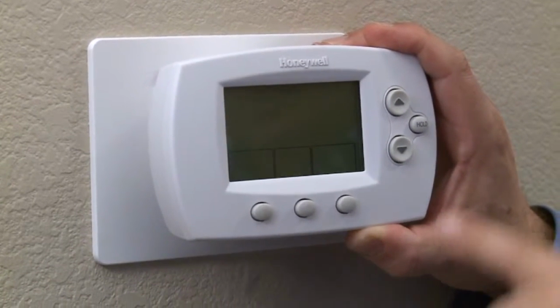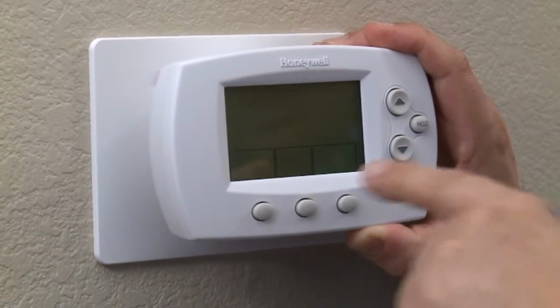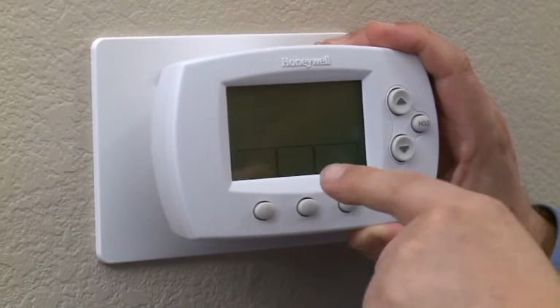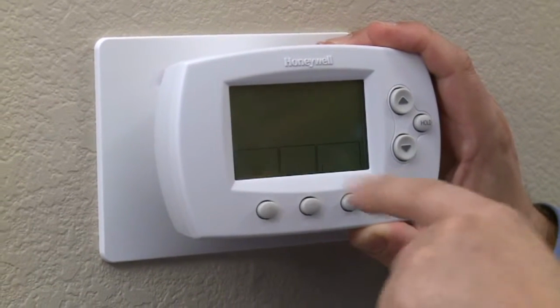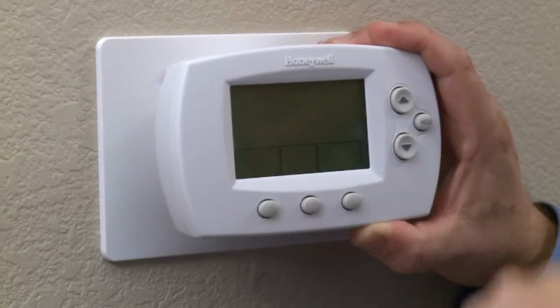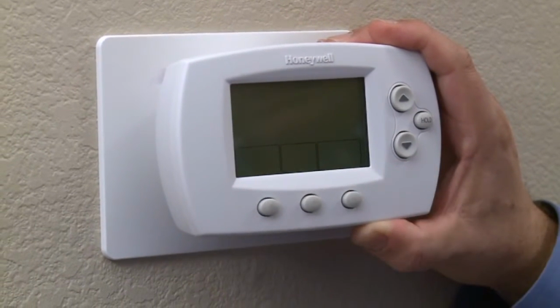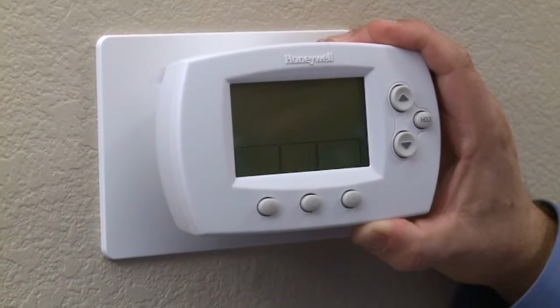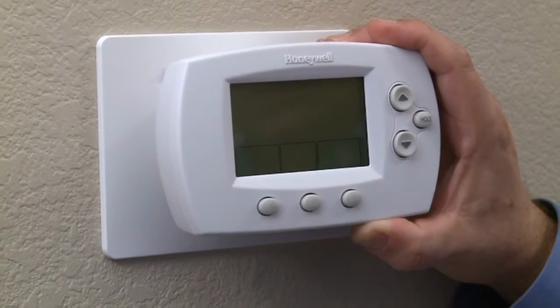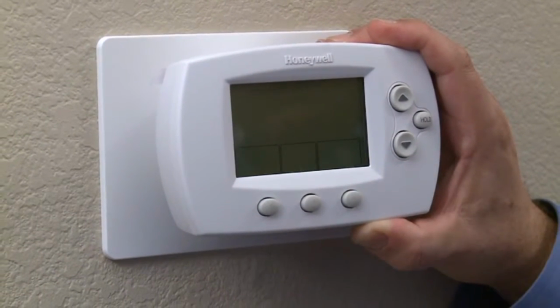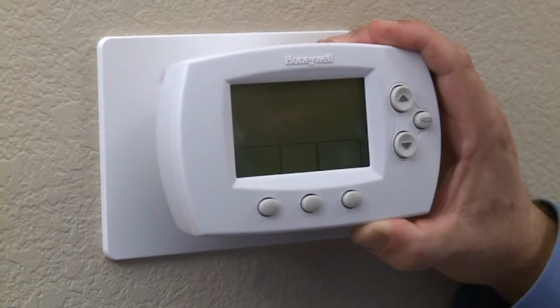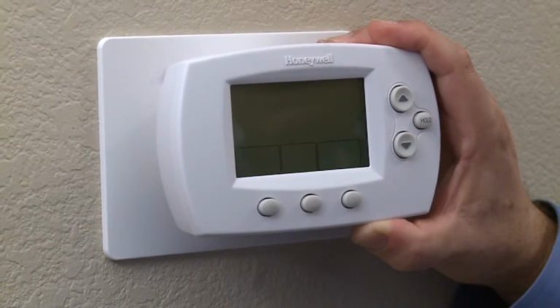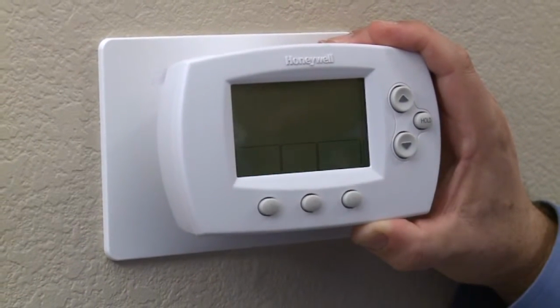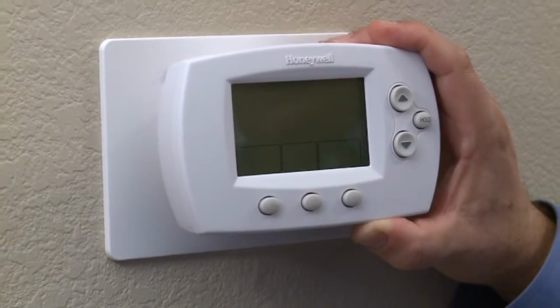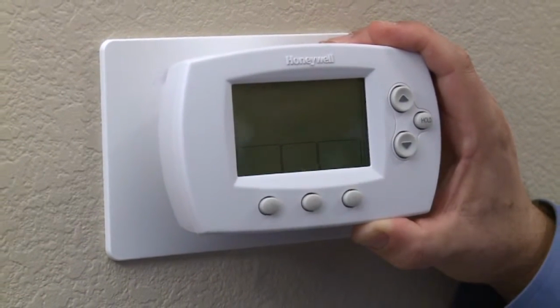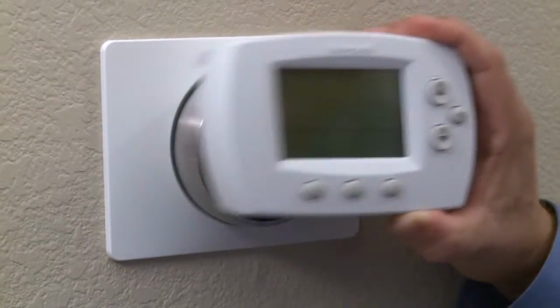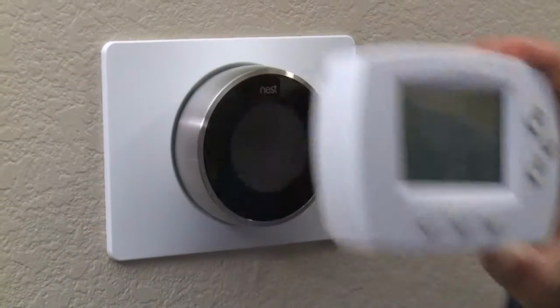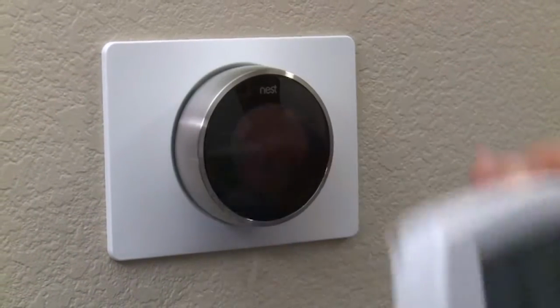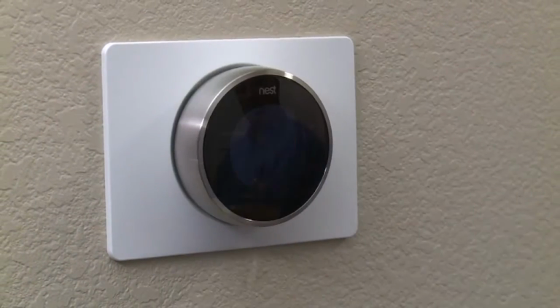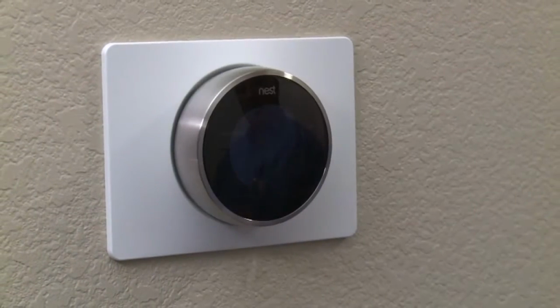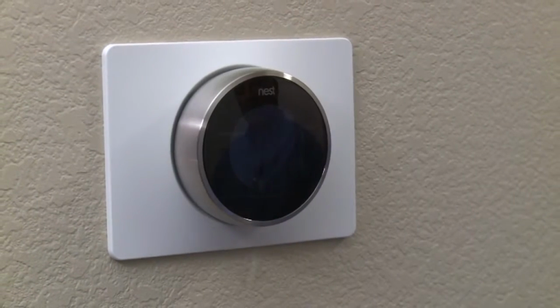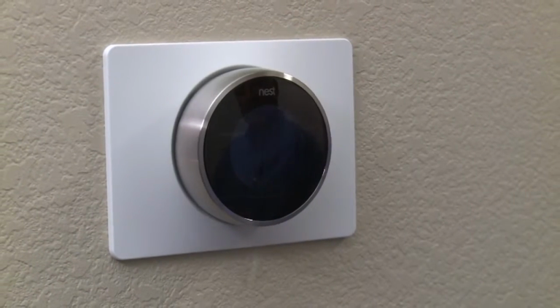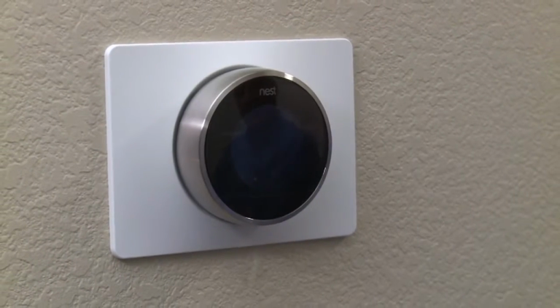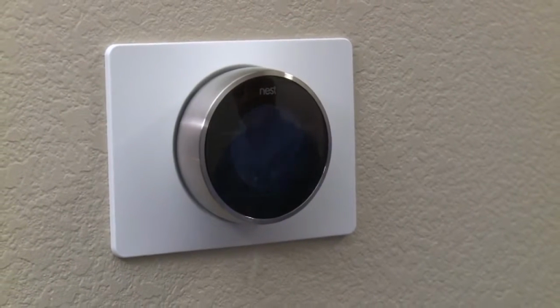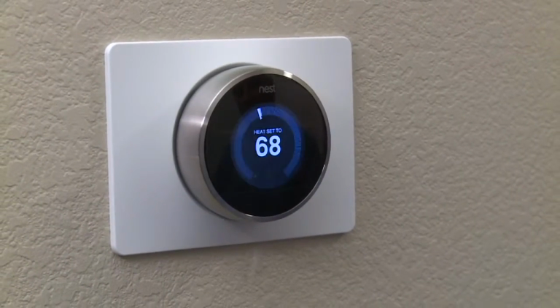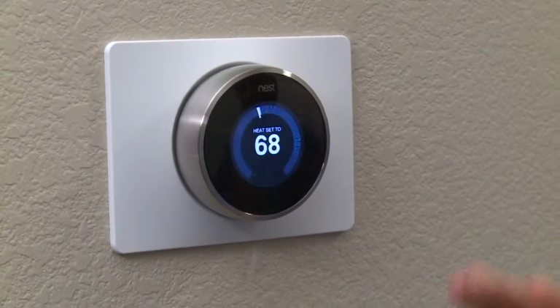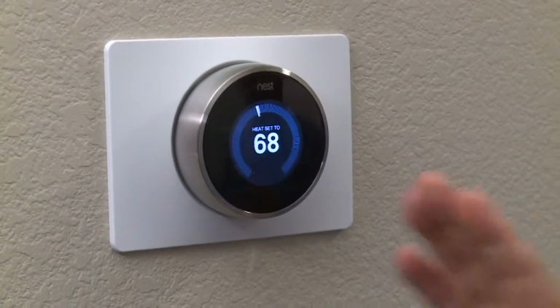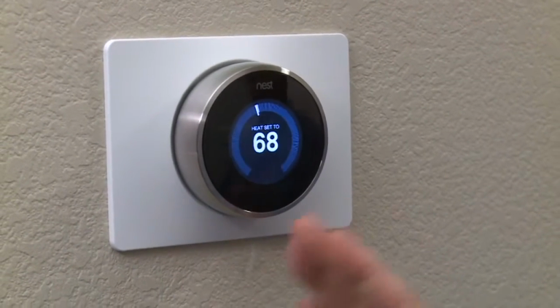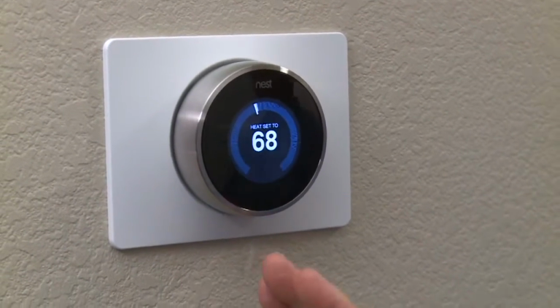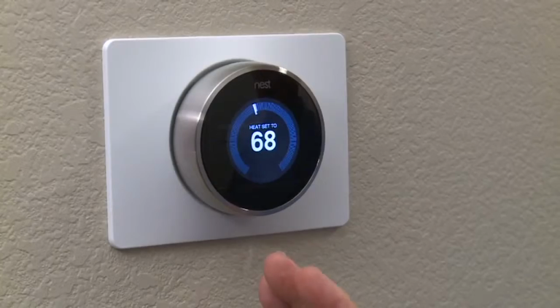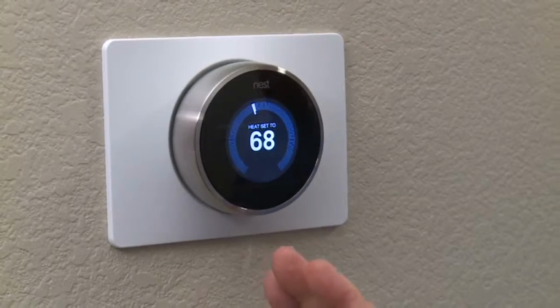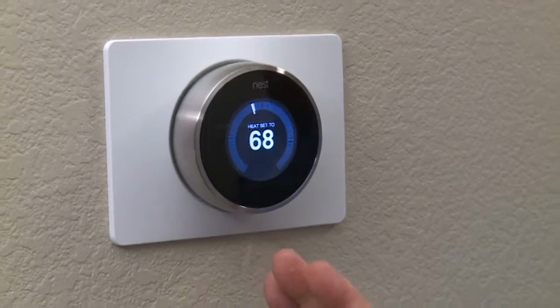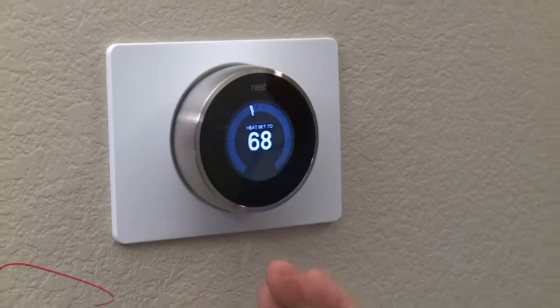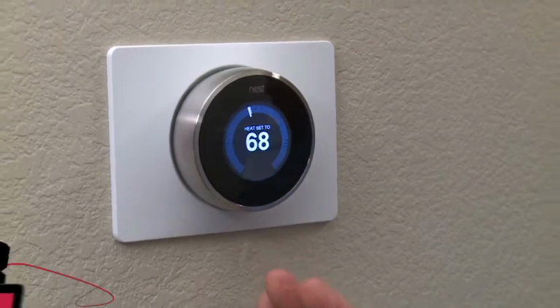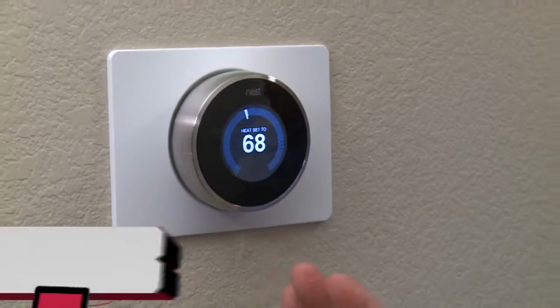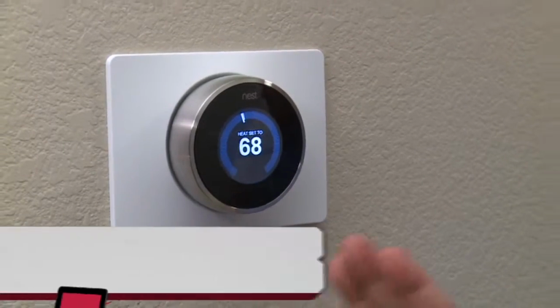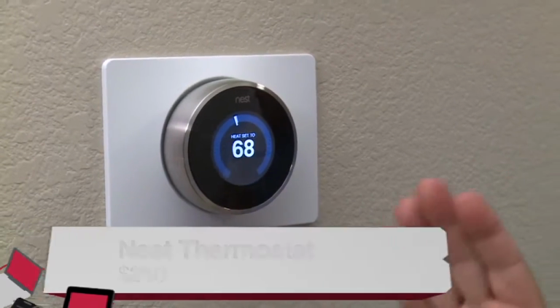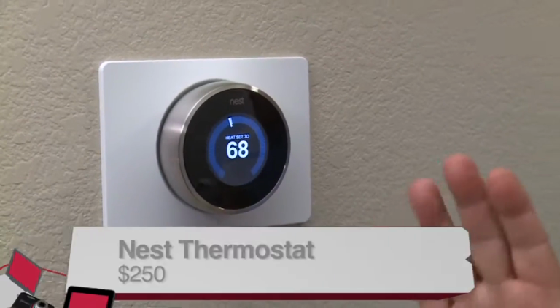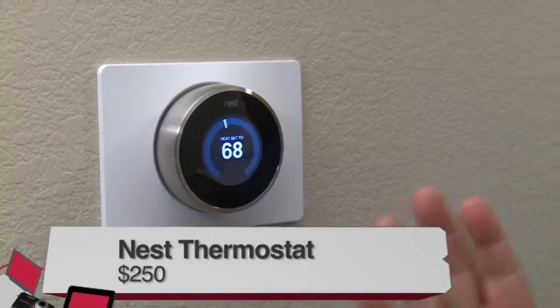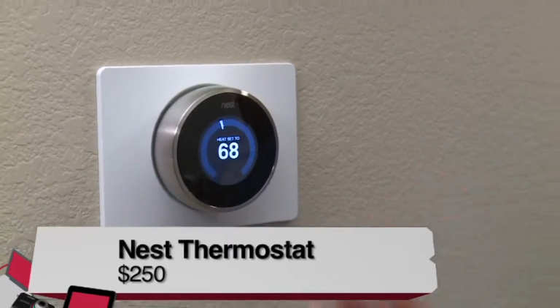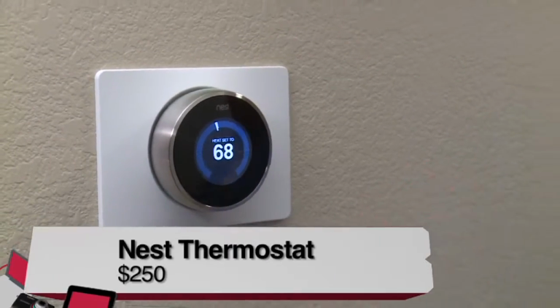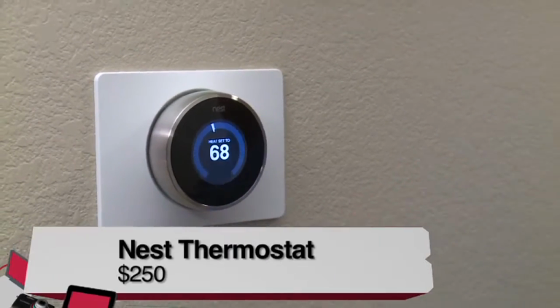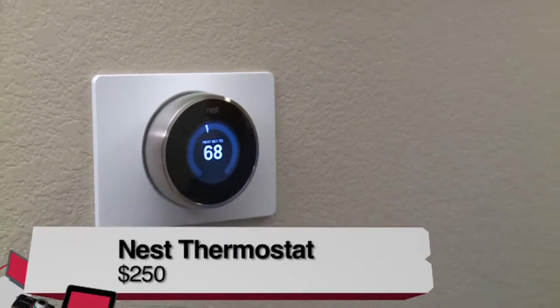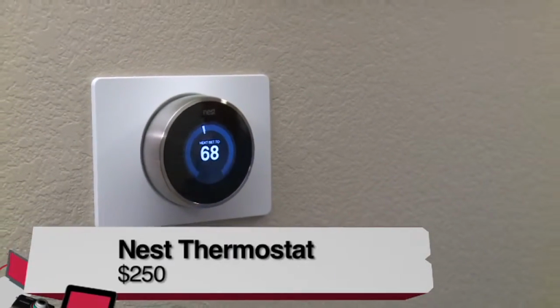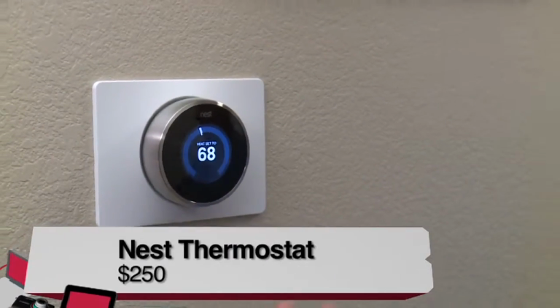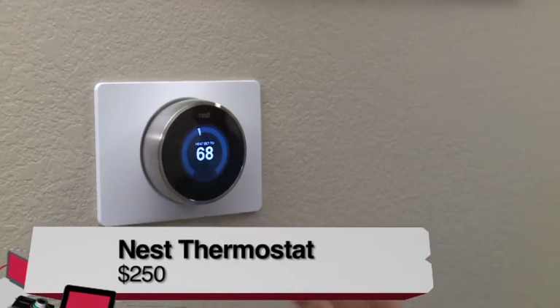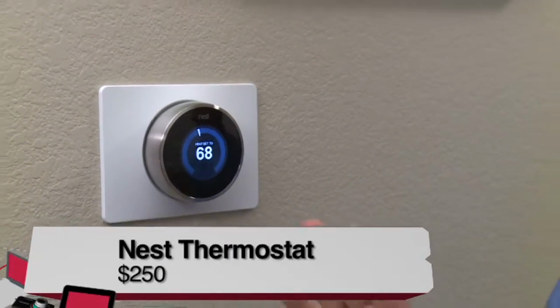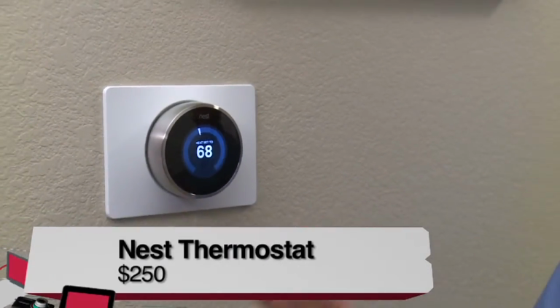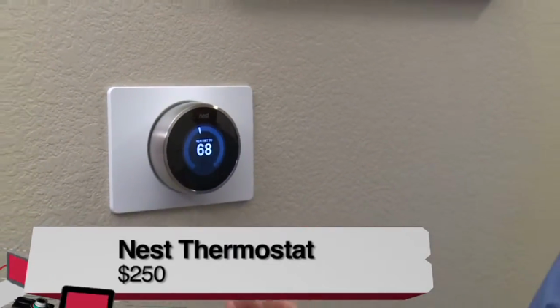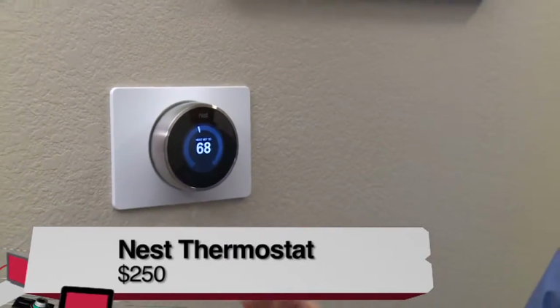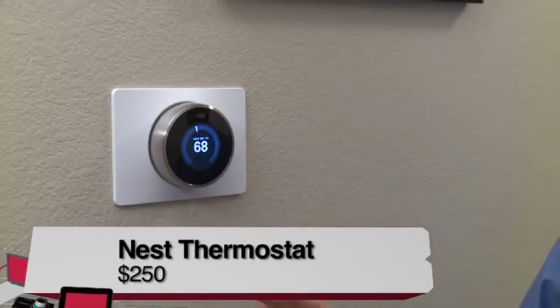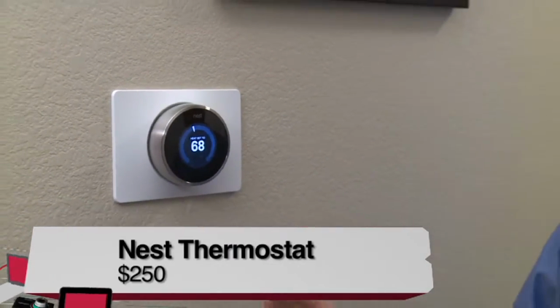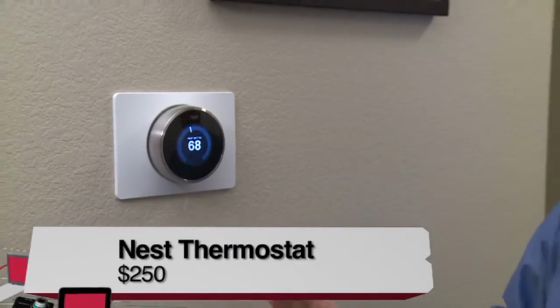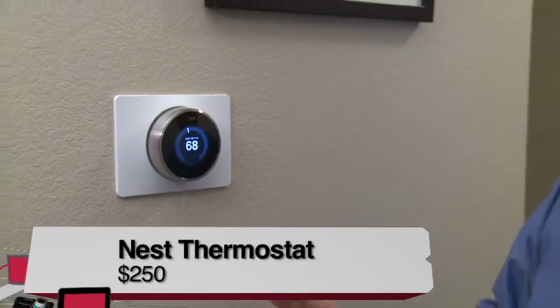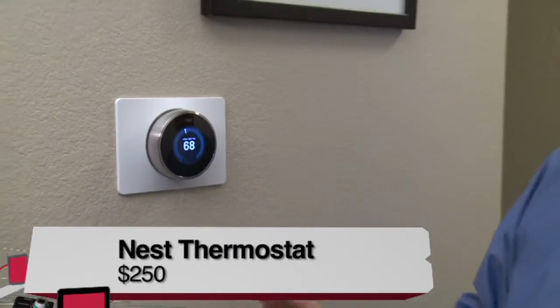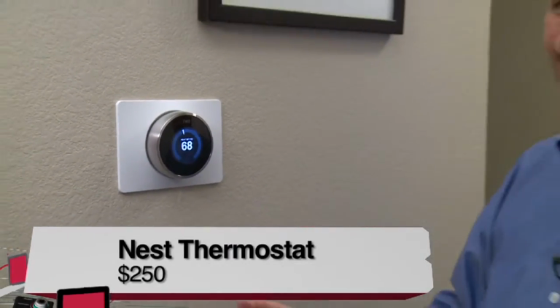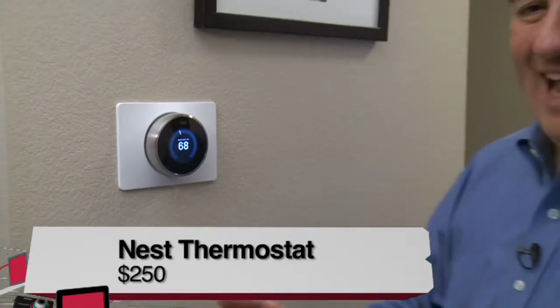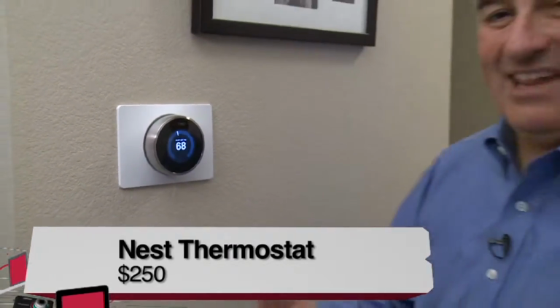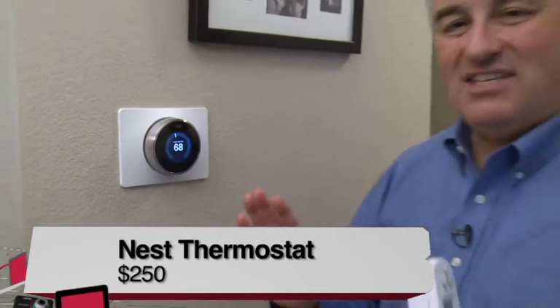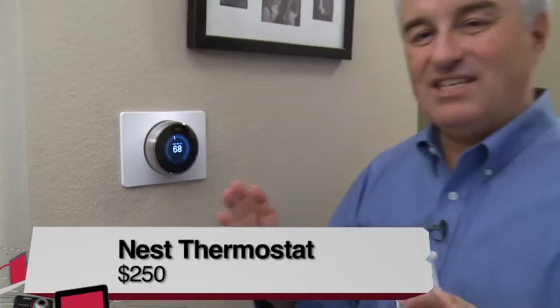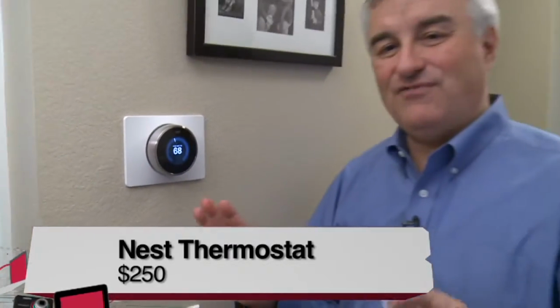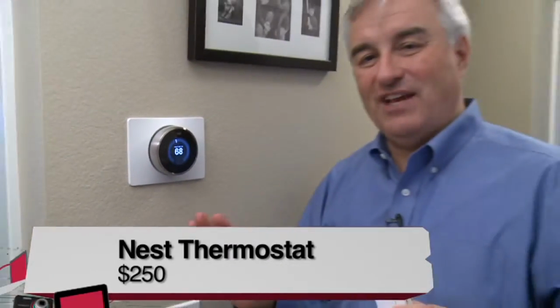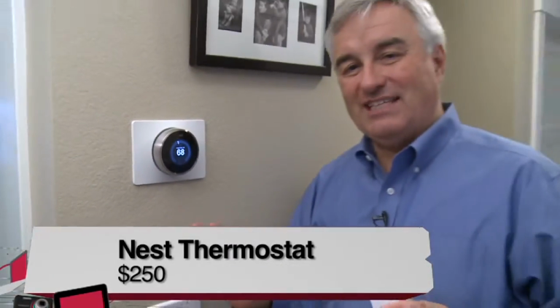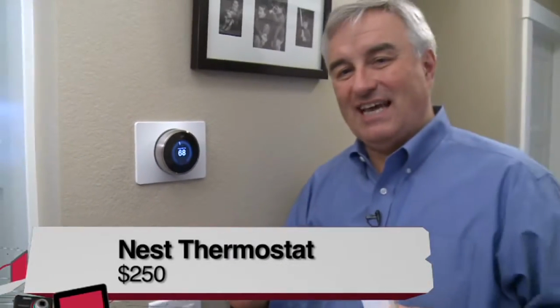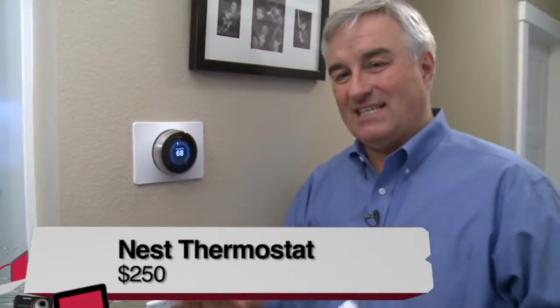I replaced the Honeywell with this. This is the Nest programmable thermostat, and this is fantastic.